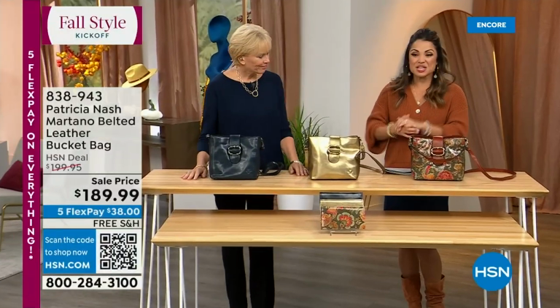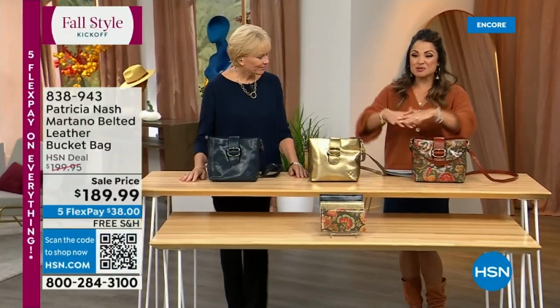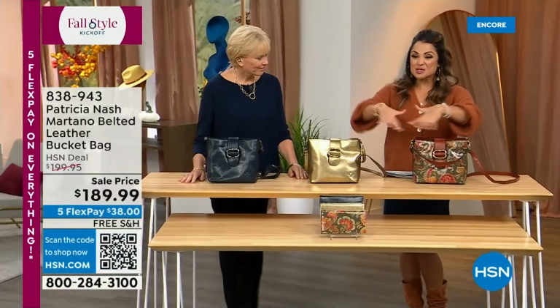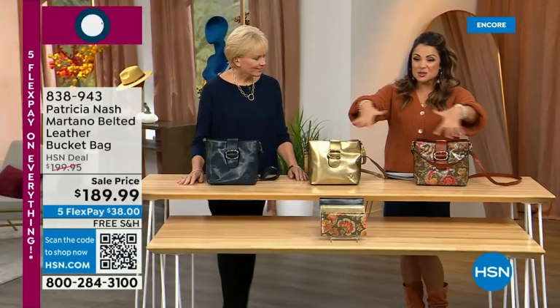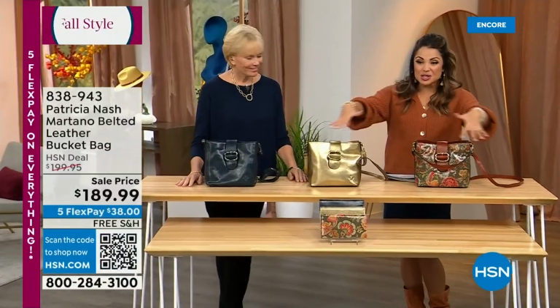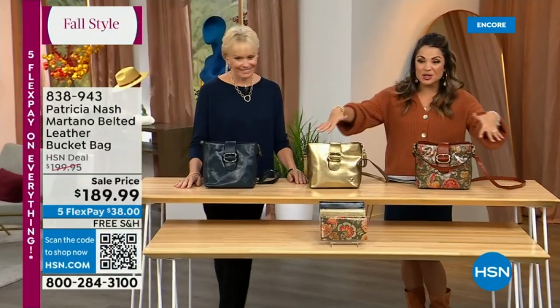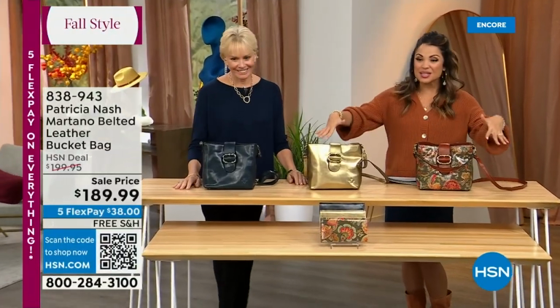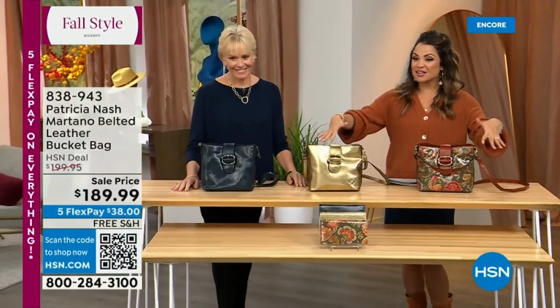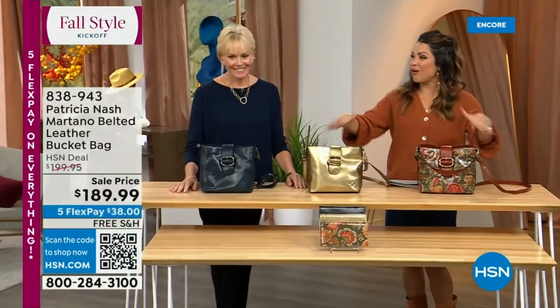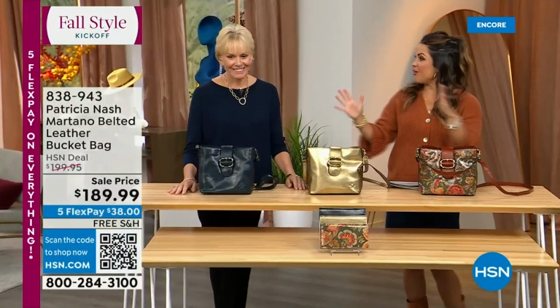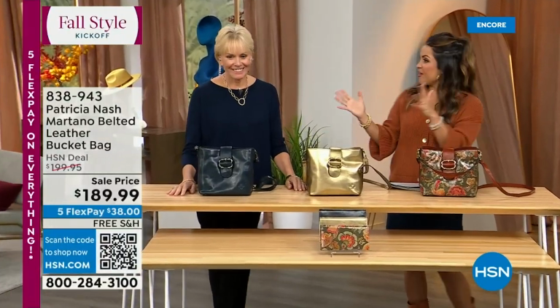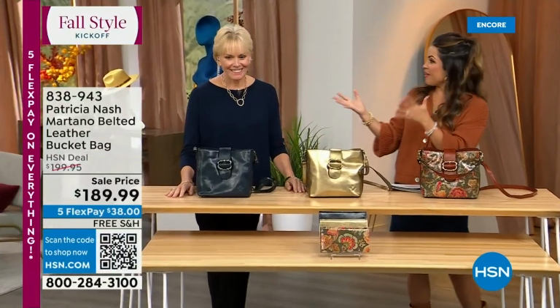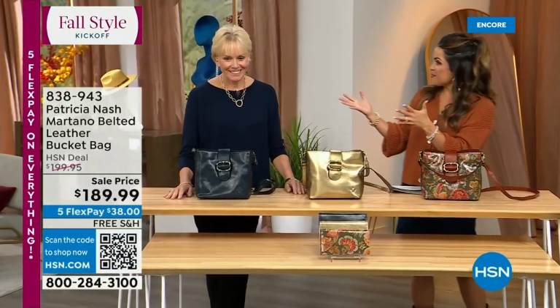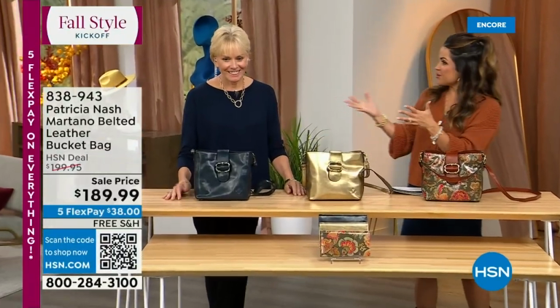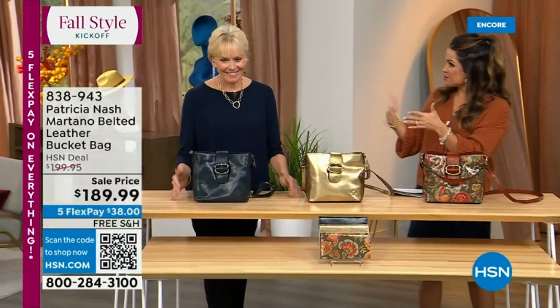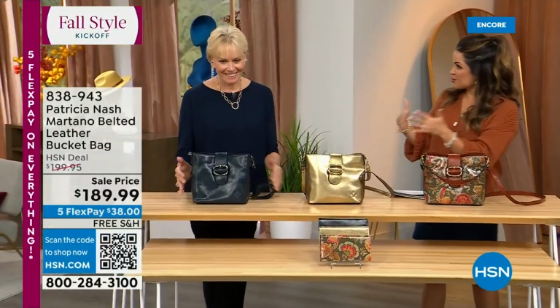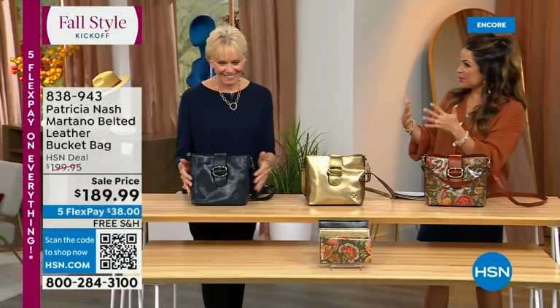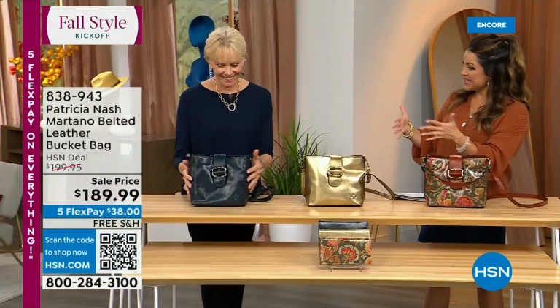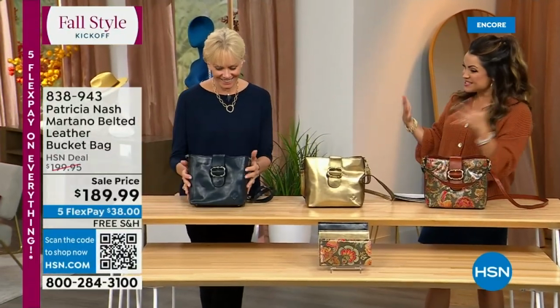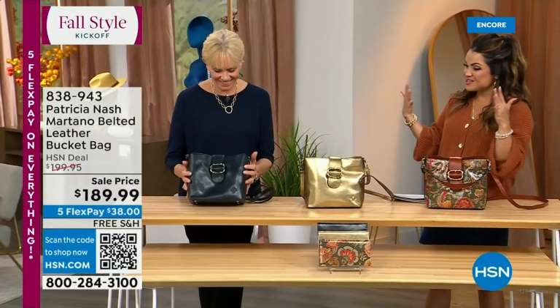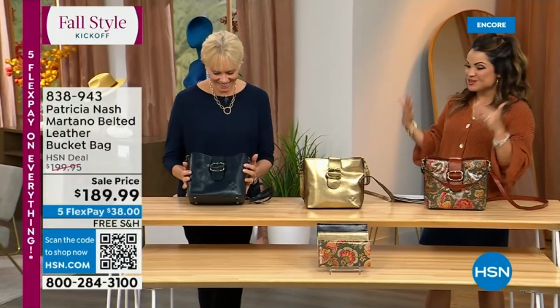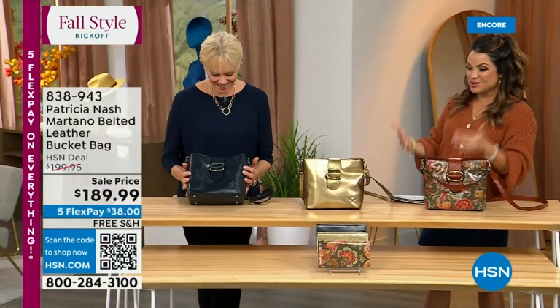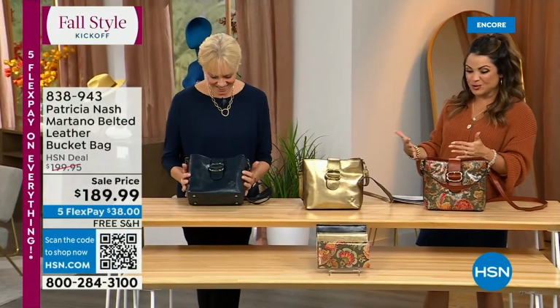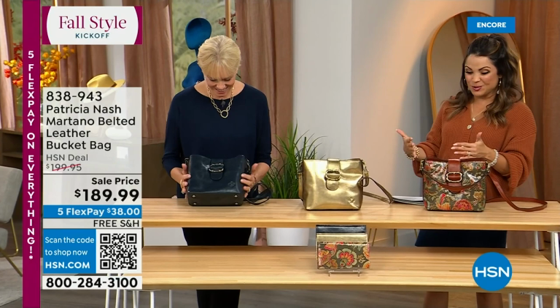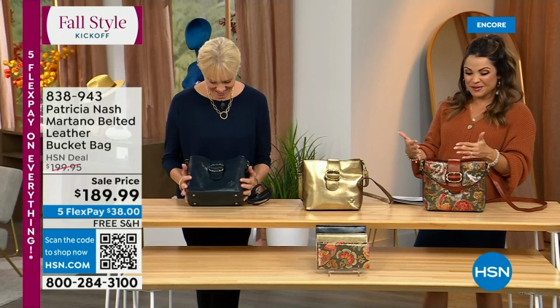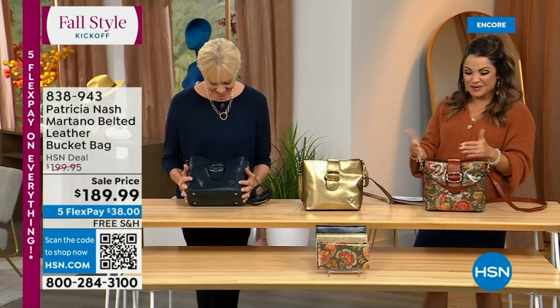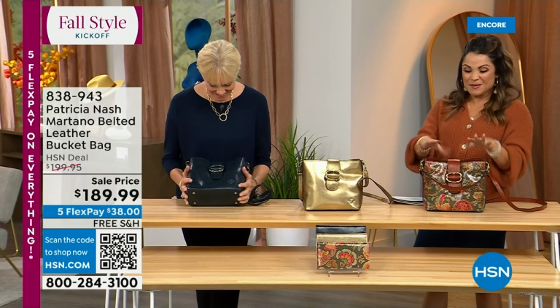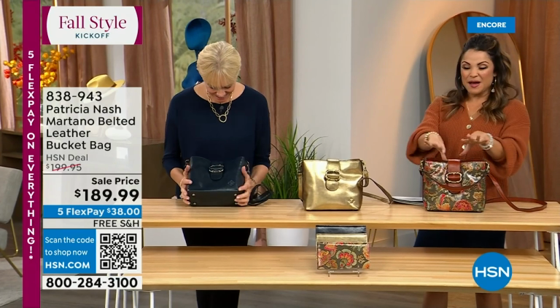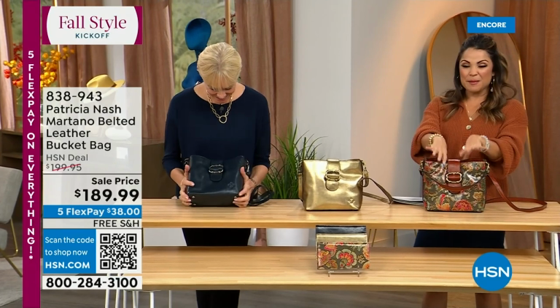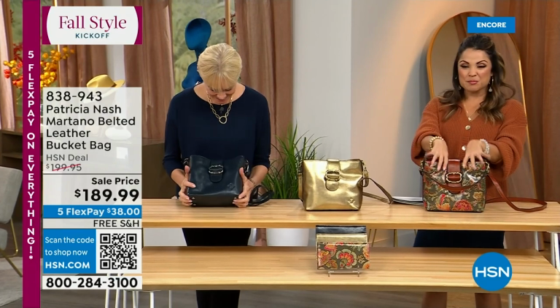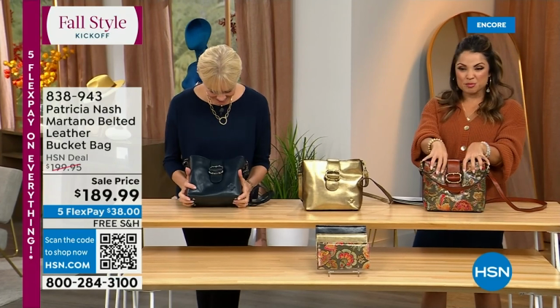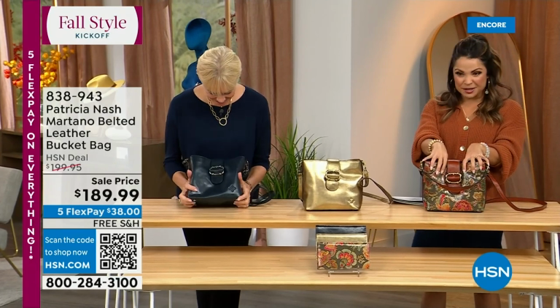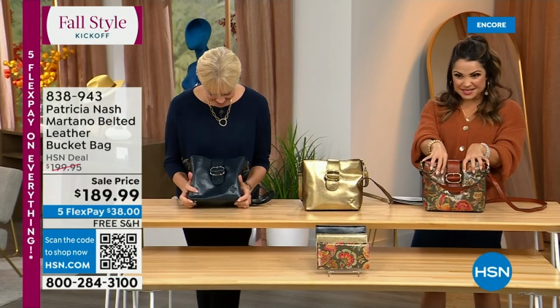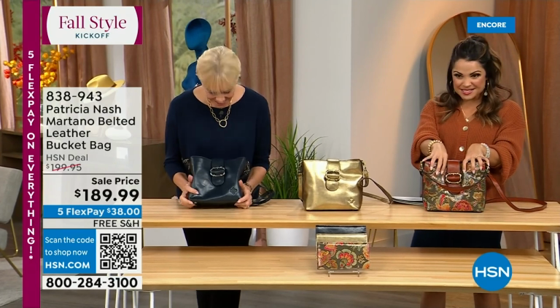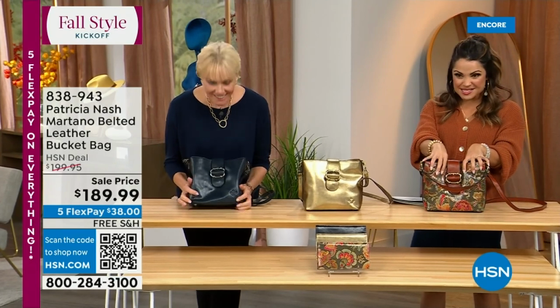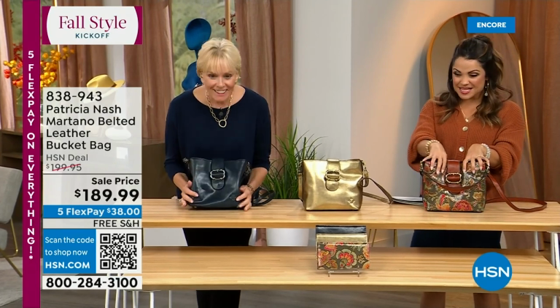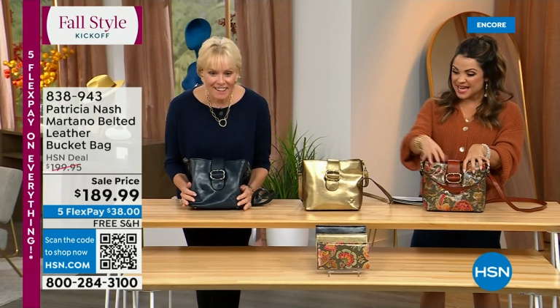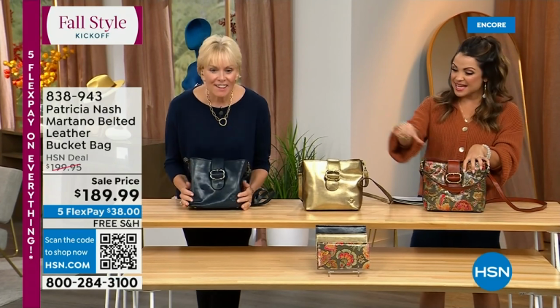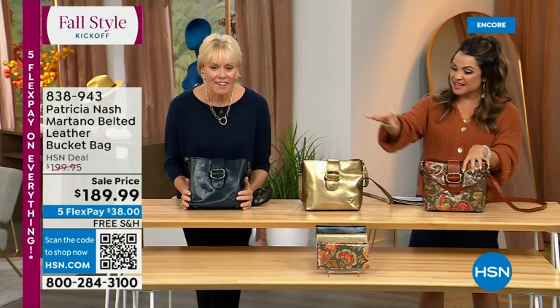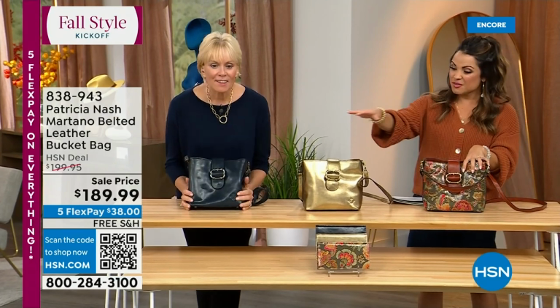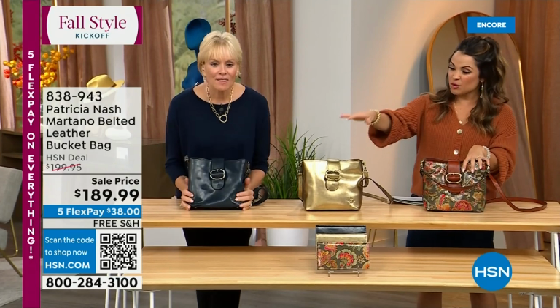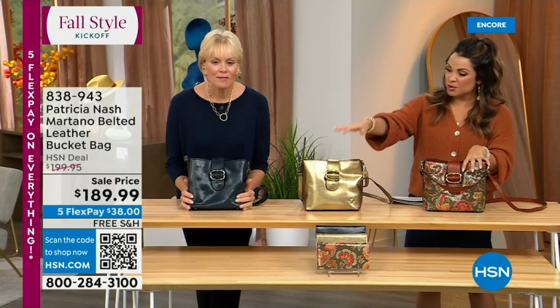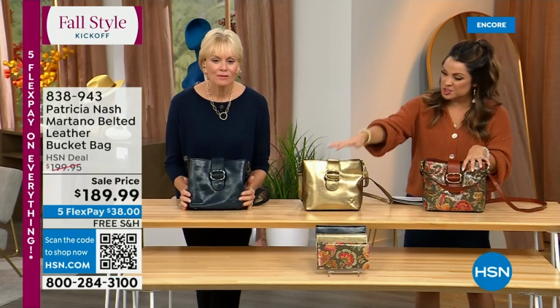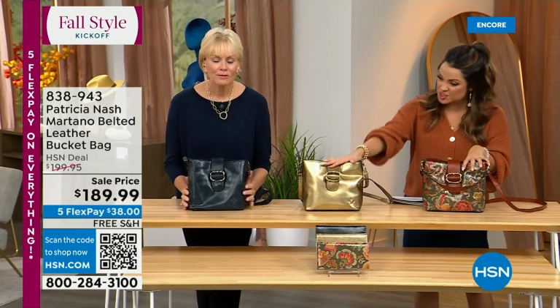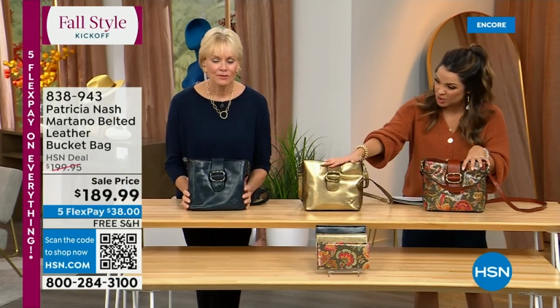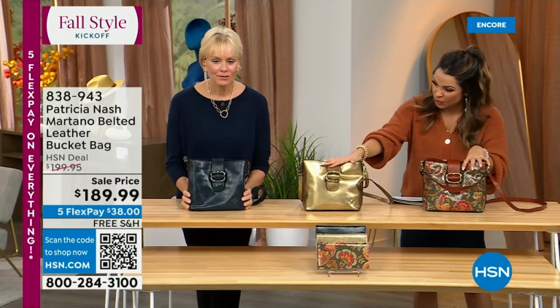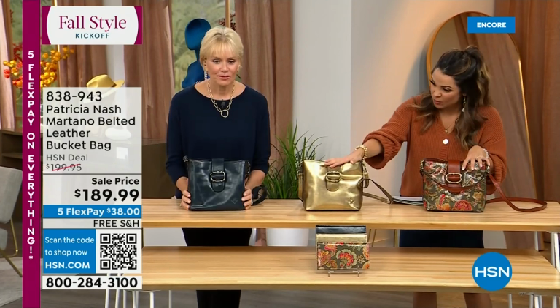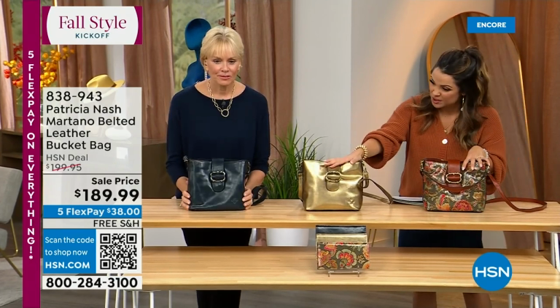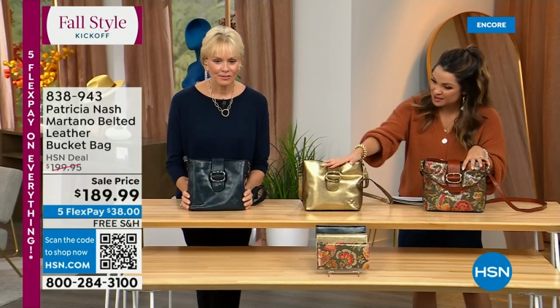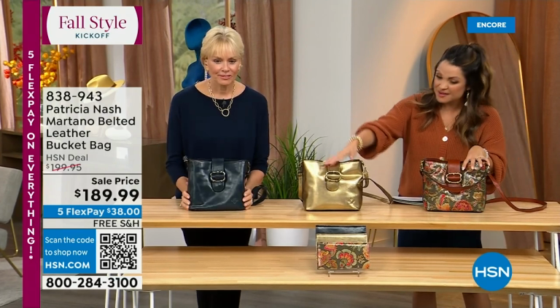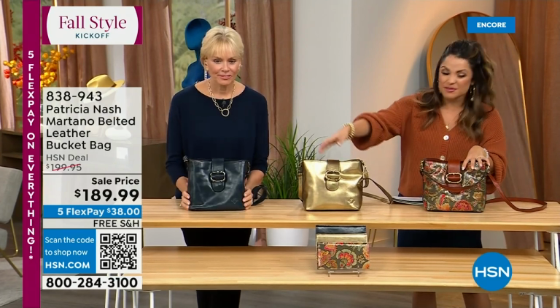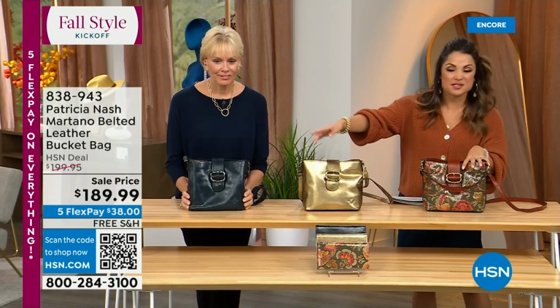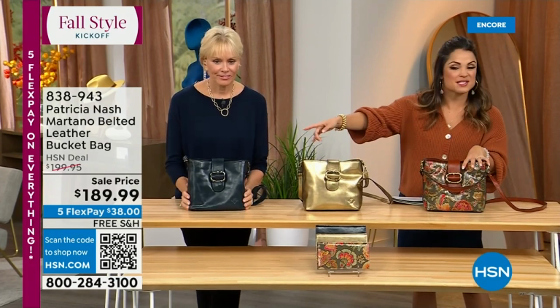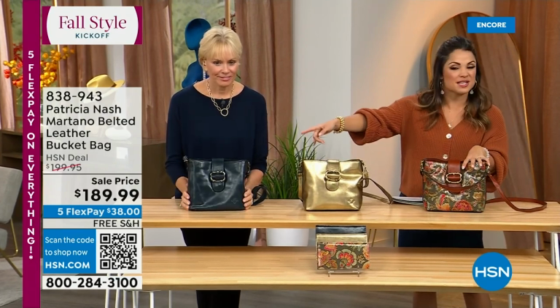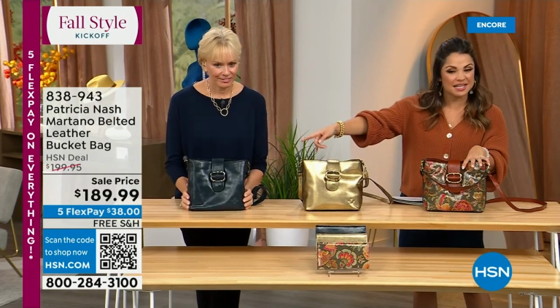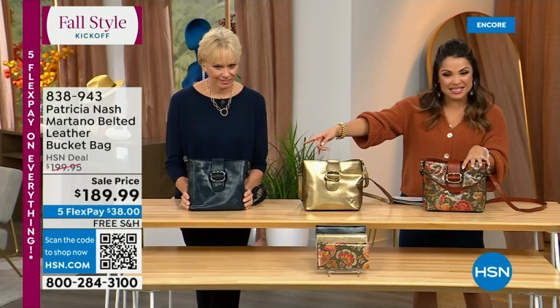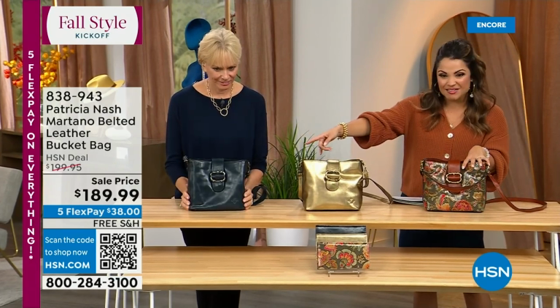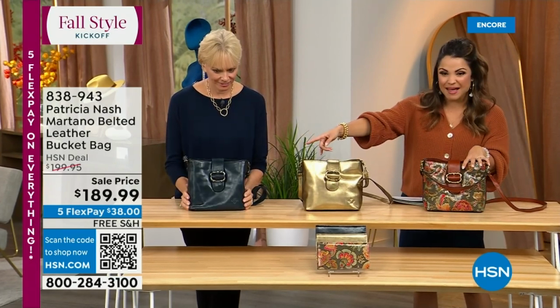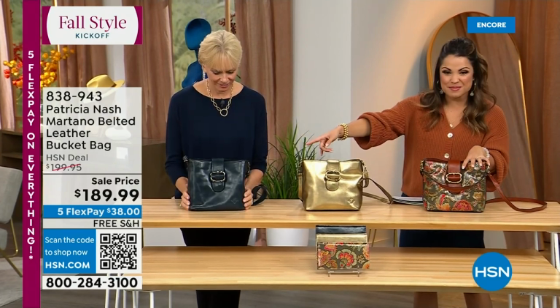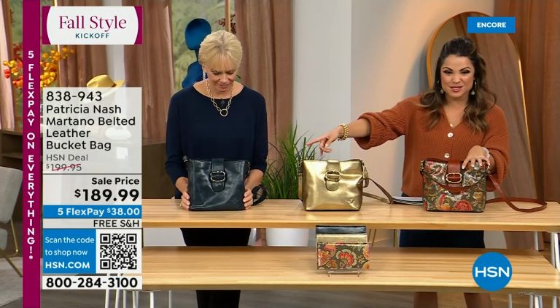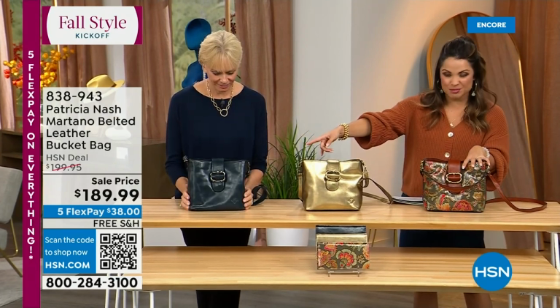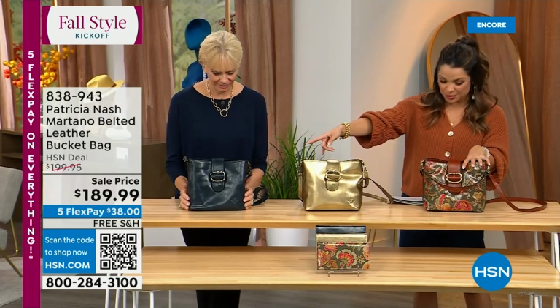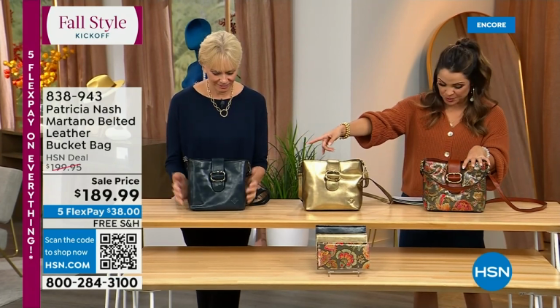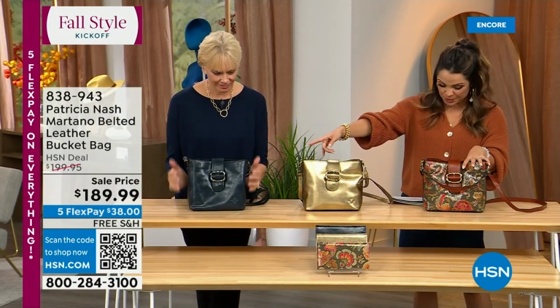Tons of organization — adjustable strap, a front section with a mag snap for your phone, and two zippered compartments with pouches and organization on the inside. That's the other brand new print, which is the Italian floral paisley. And then we have the lapis blue, we have black, and we have this gorgeous vintage gold. So if you want to grab that one, it's a $20 bill on flex pay.